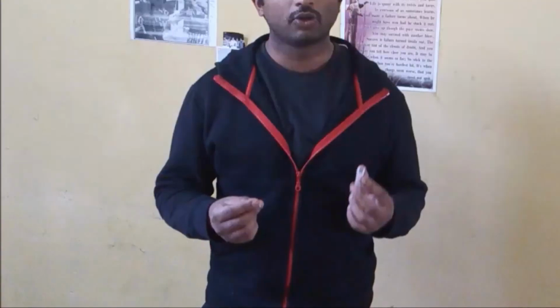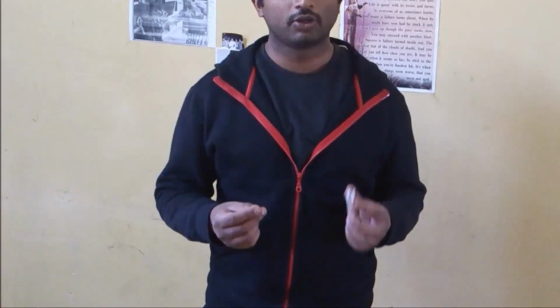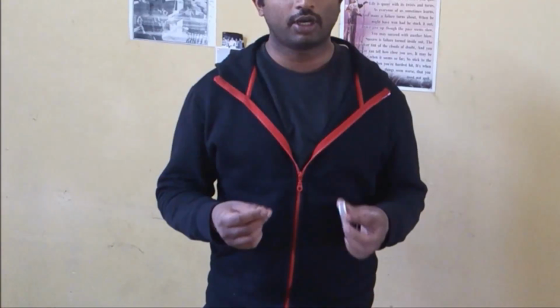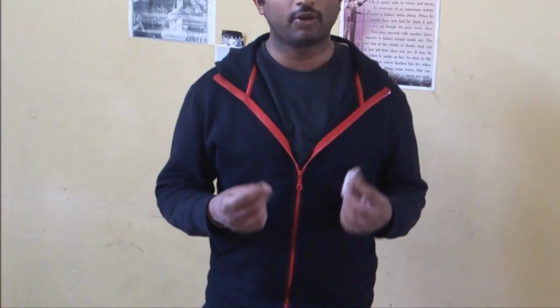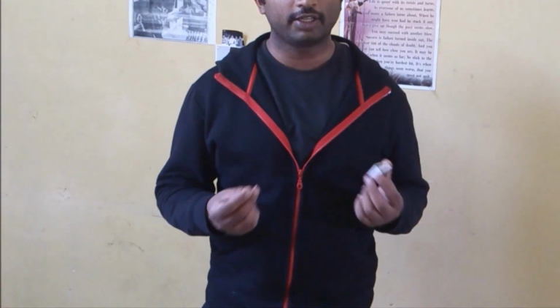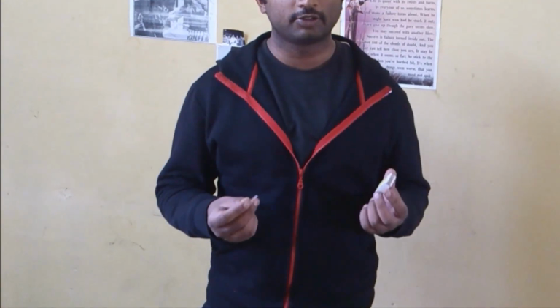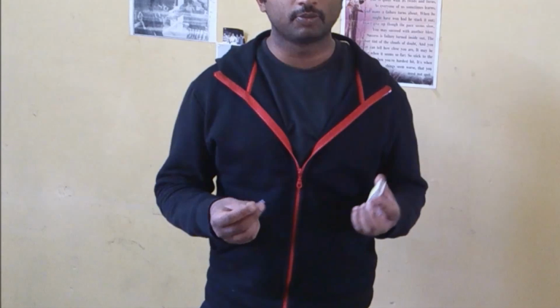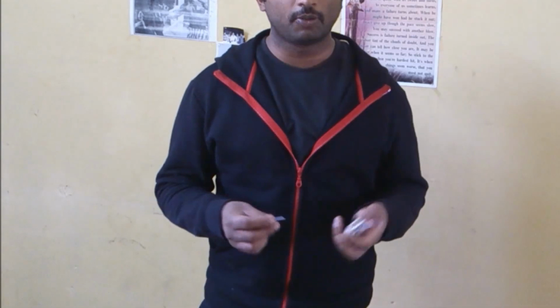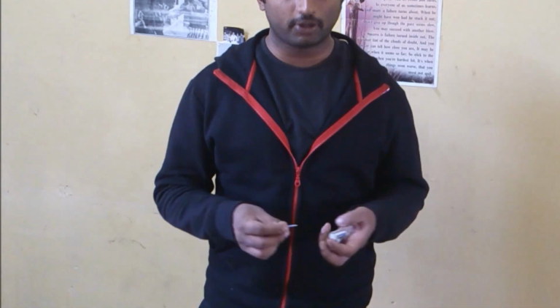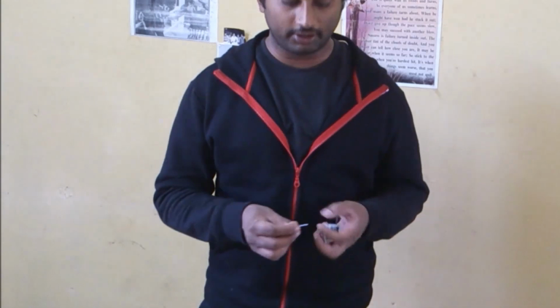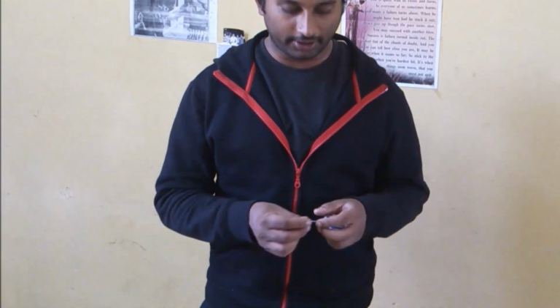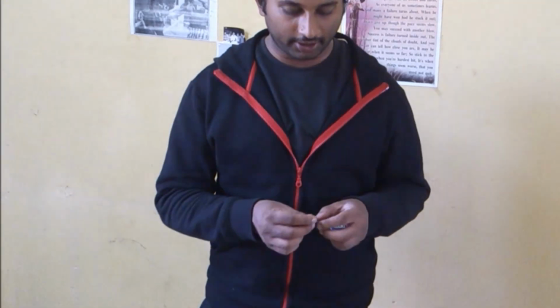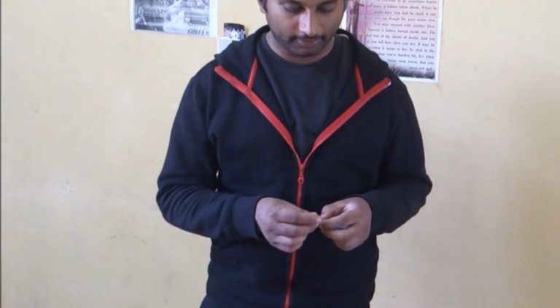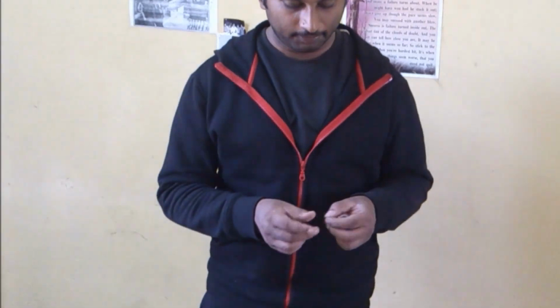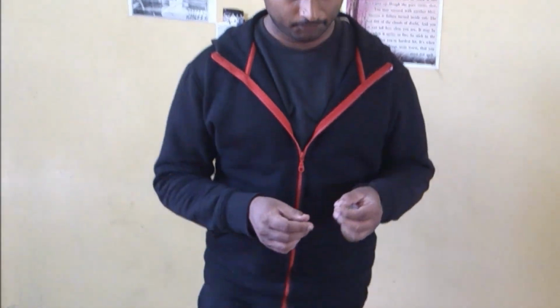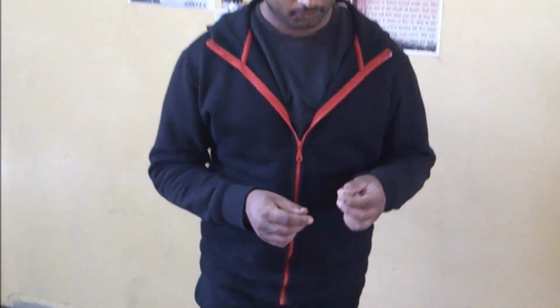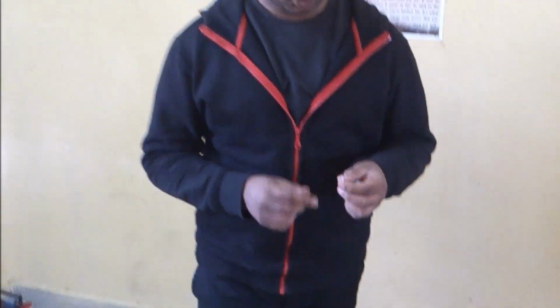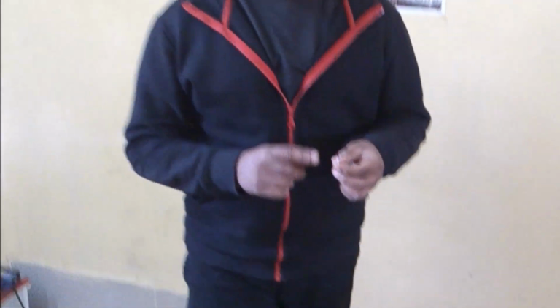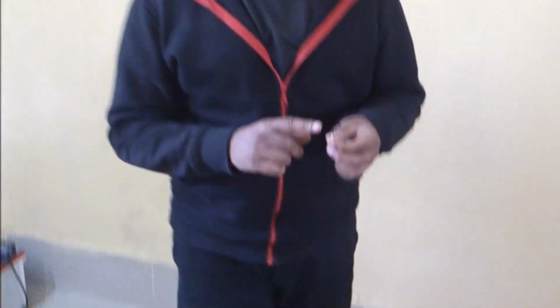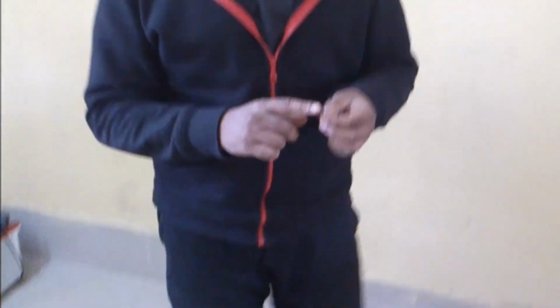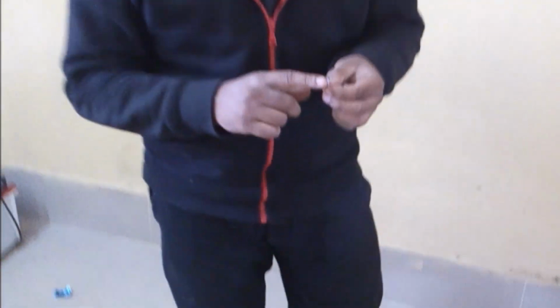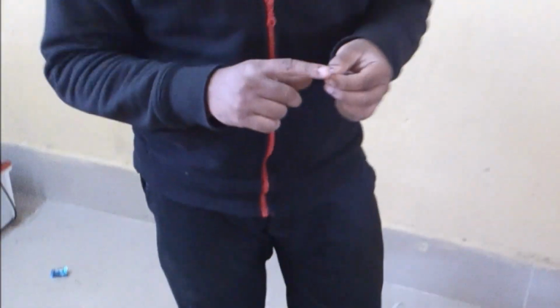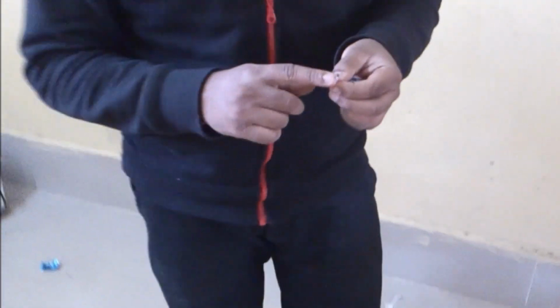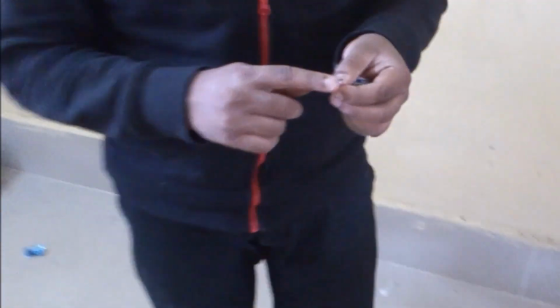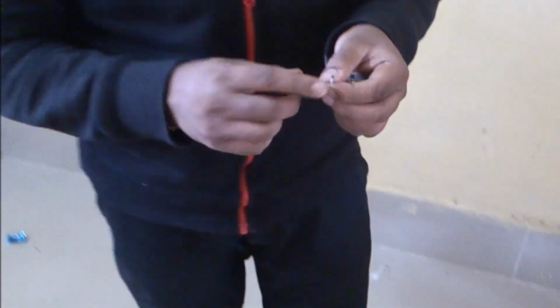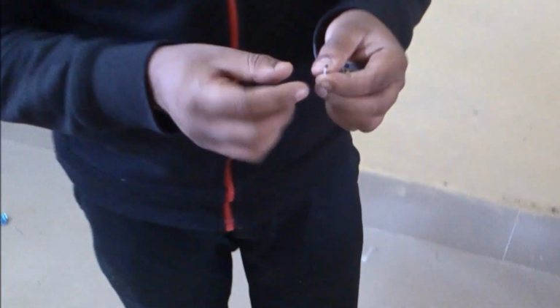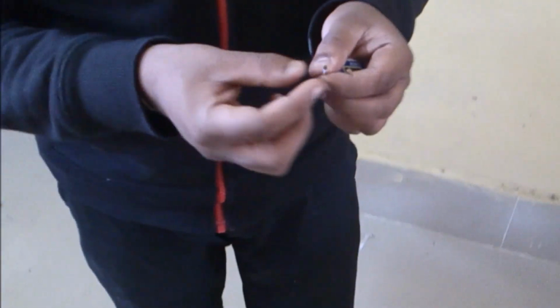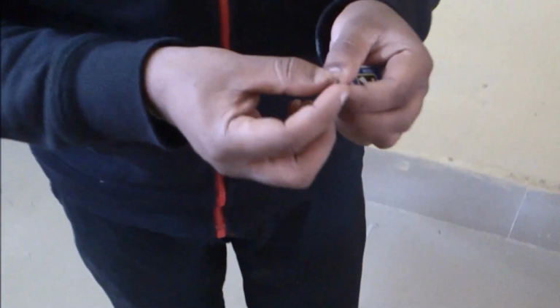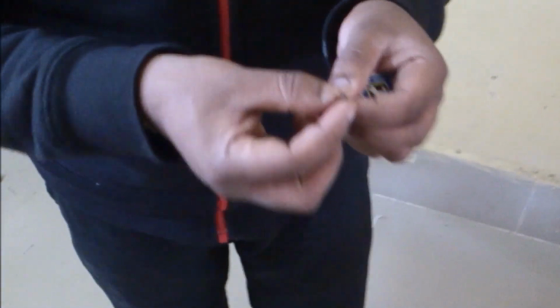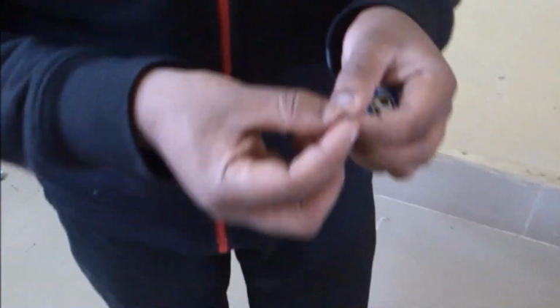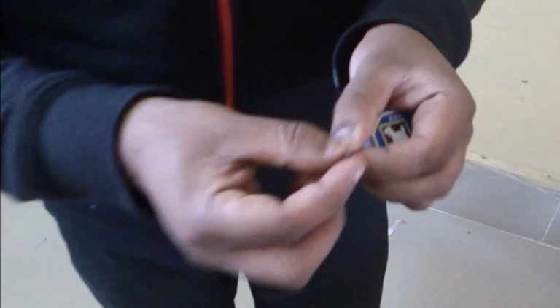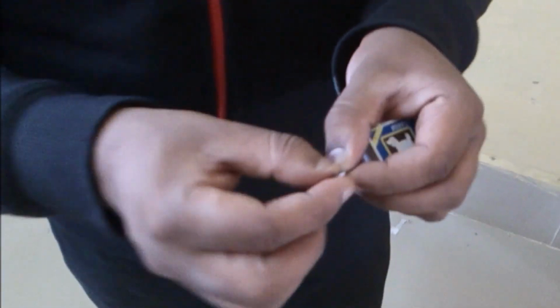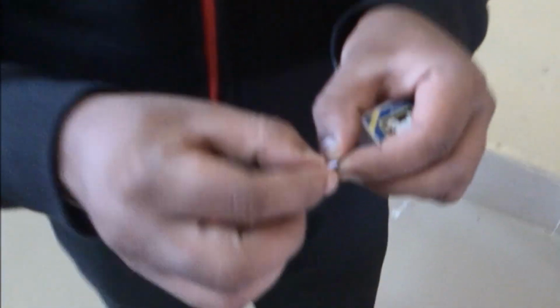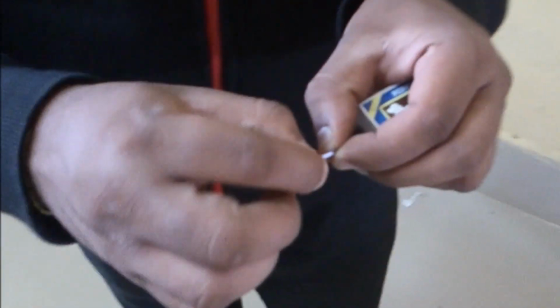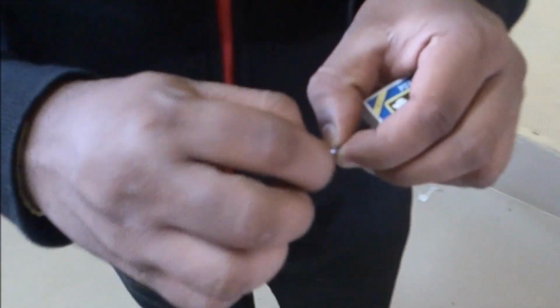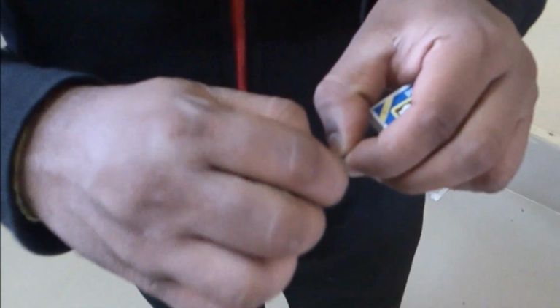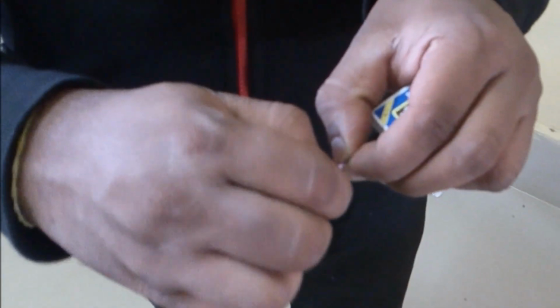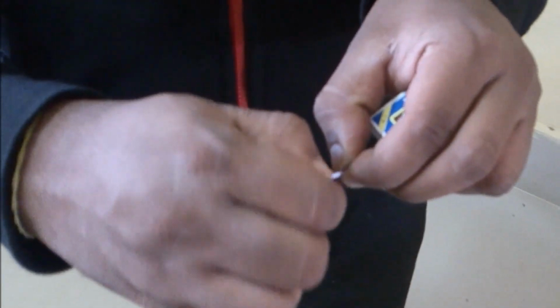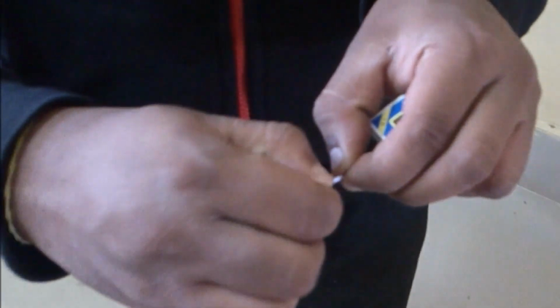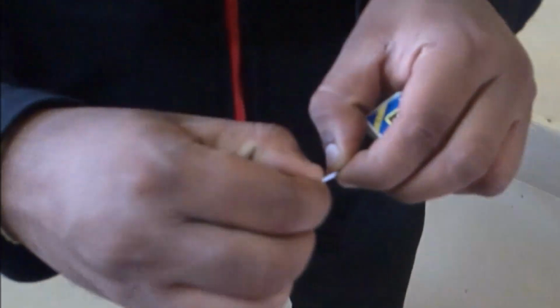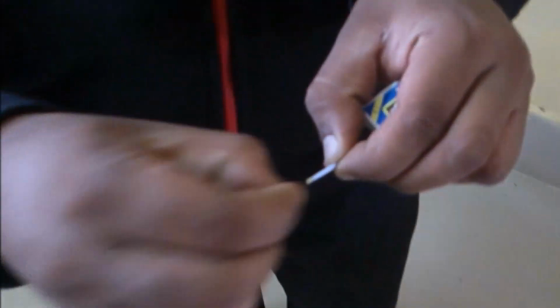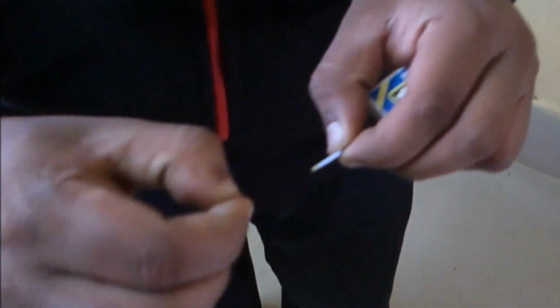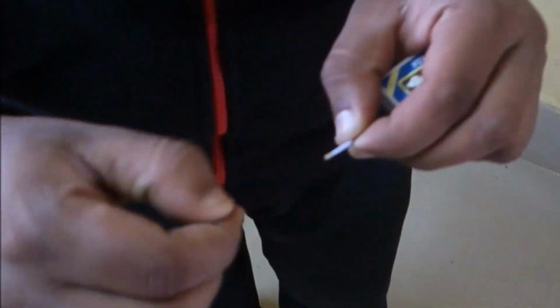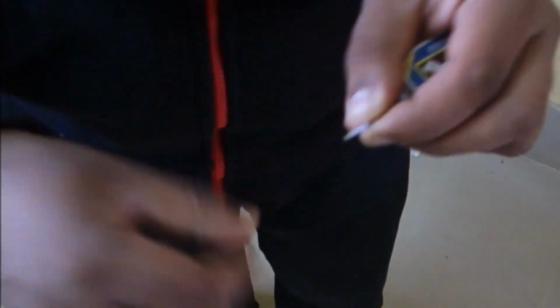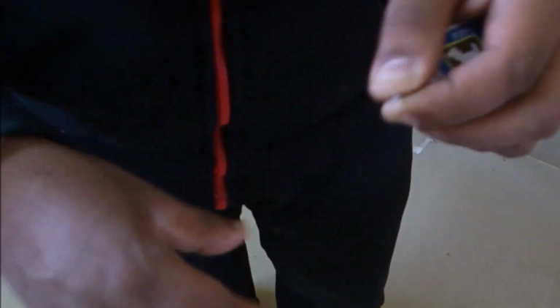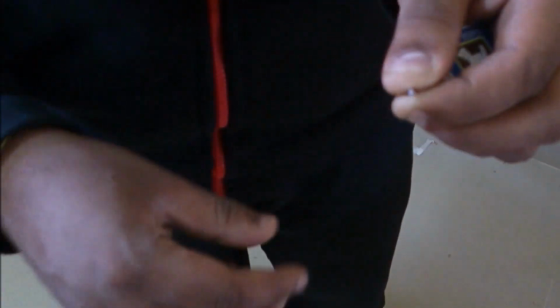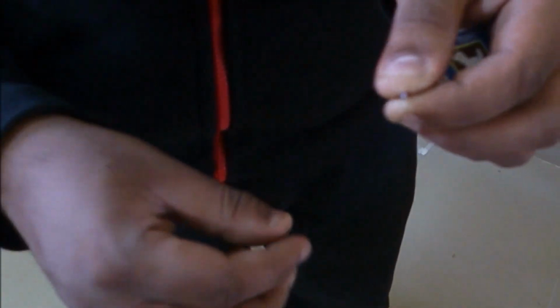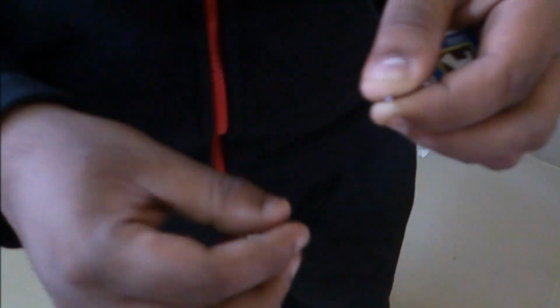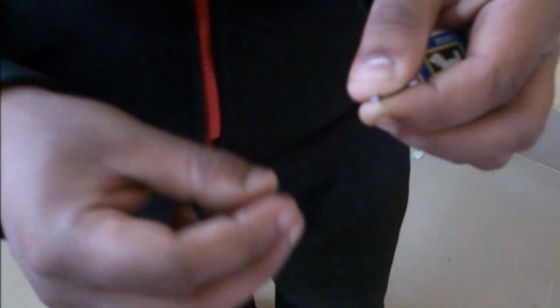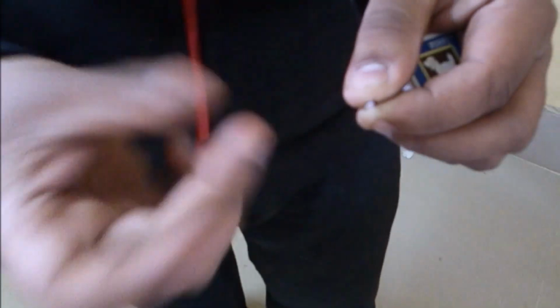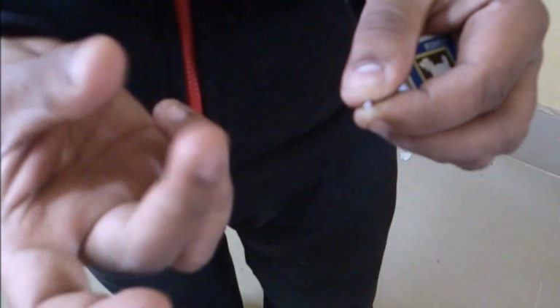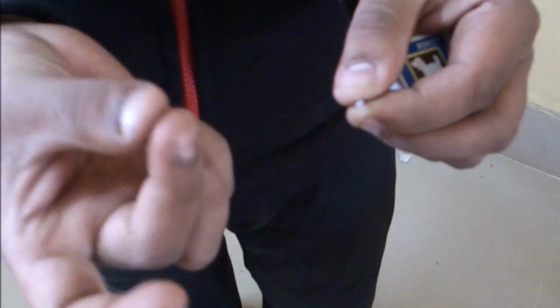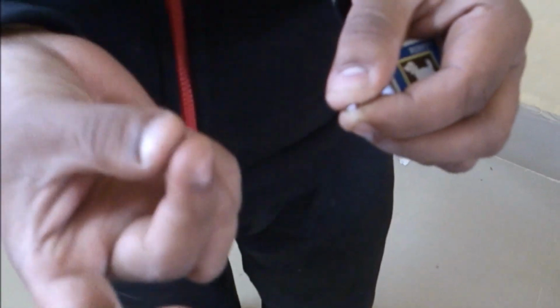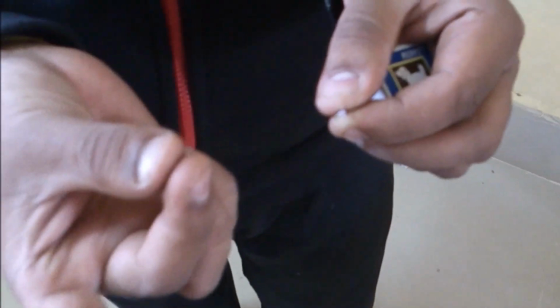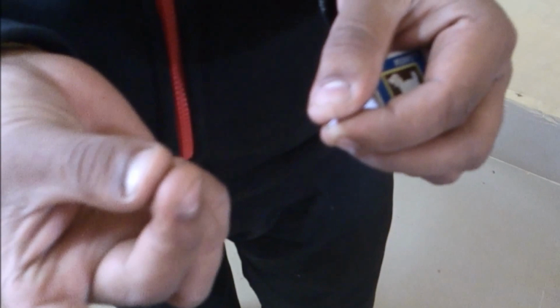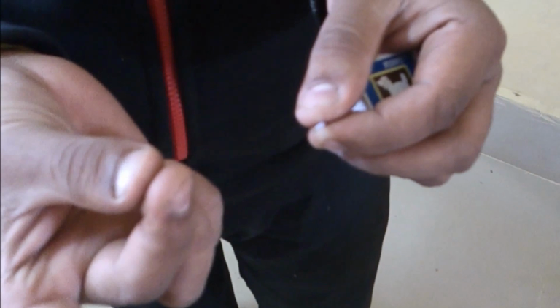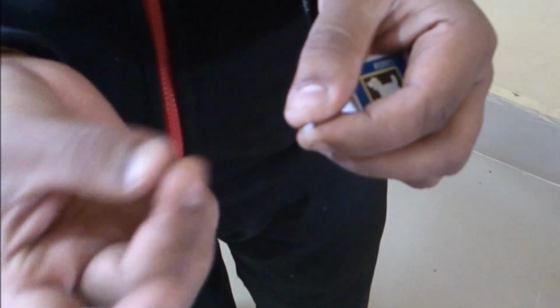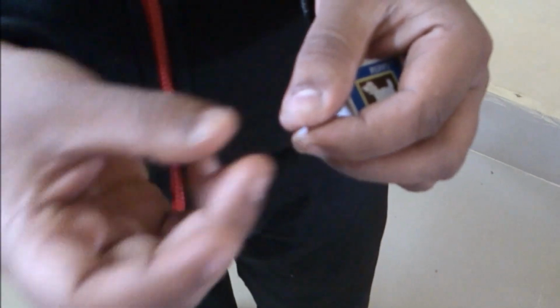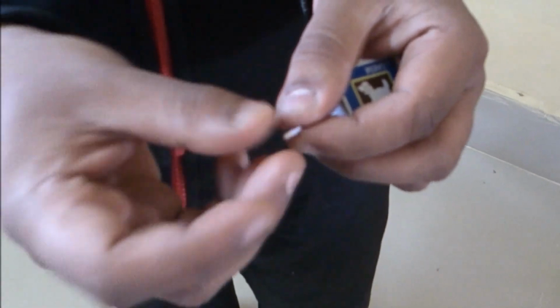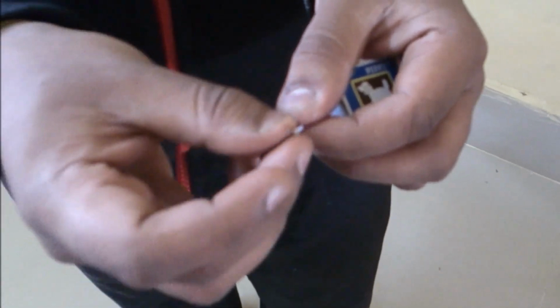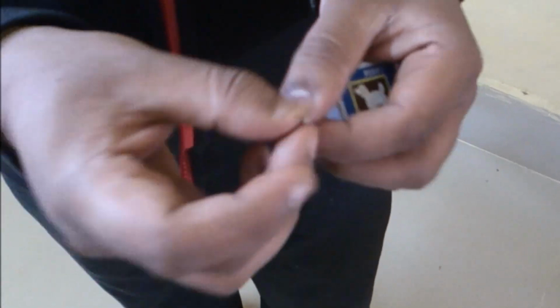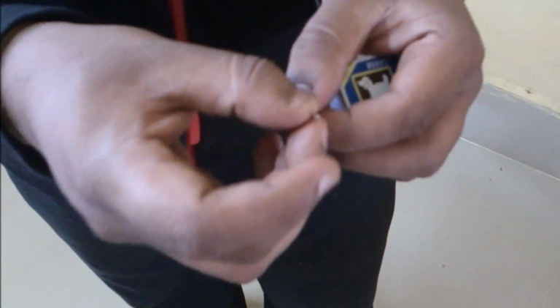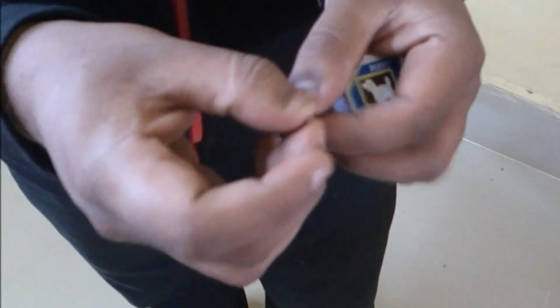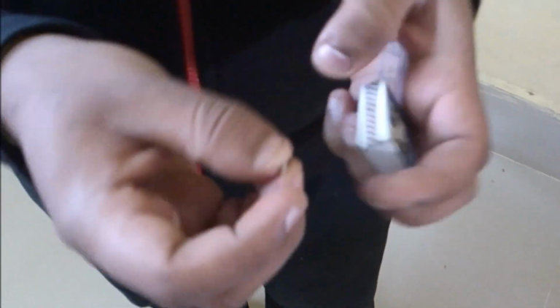Now let's move on to the trick. Always while practicing, remove the head of the match stick and practice so that you don't burn your fingertips.